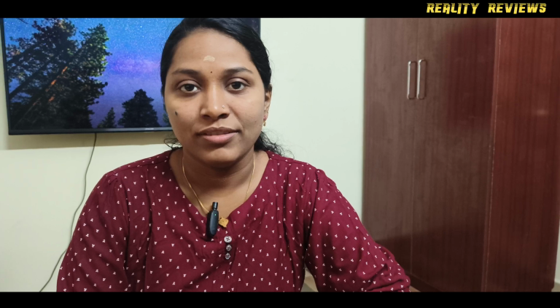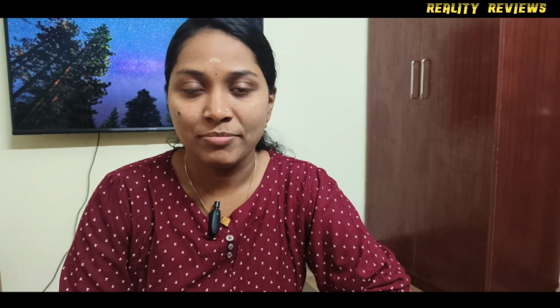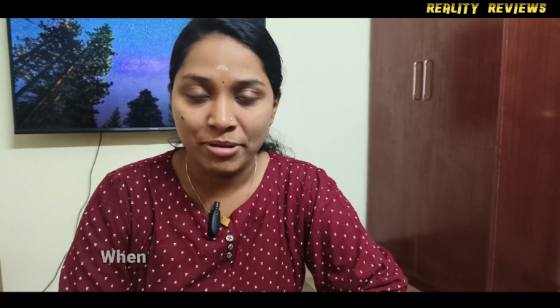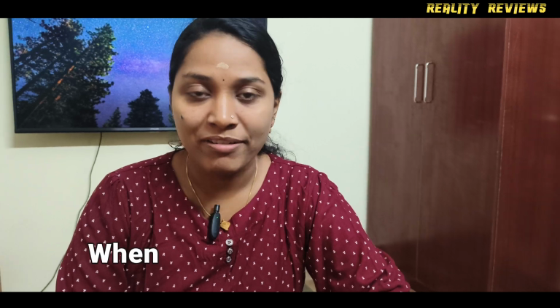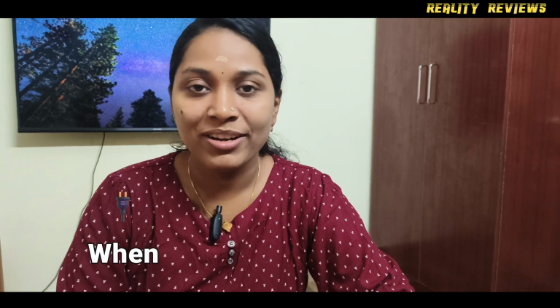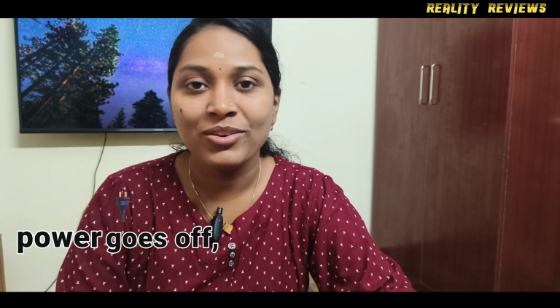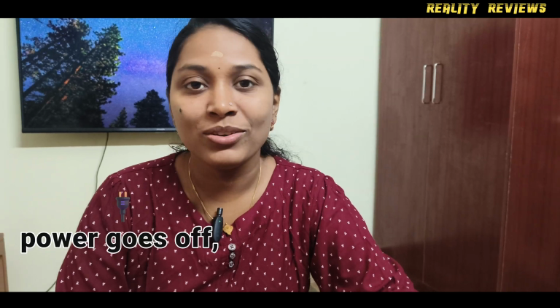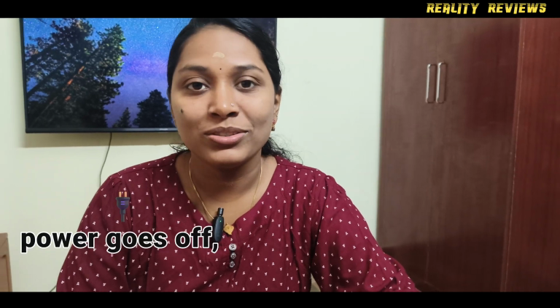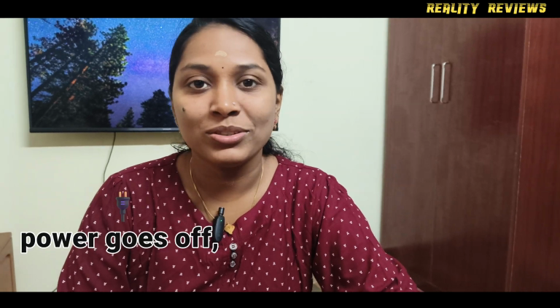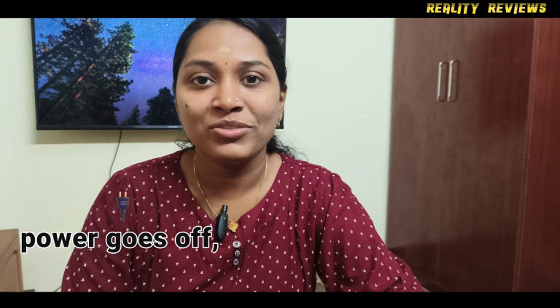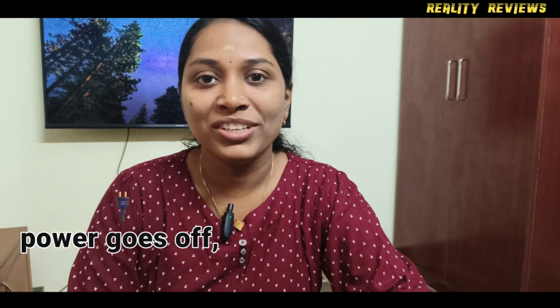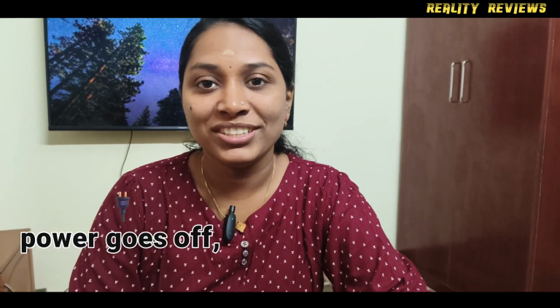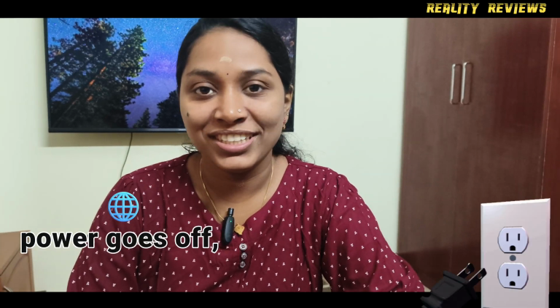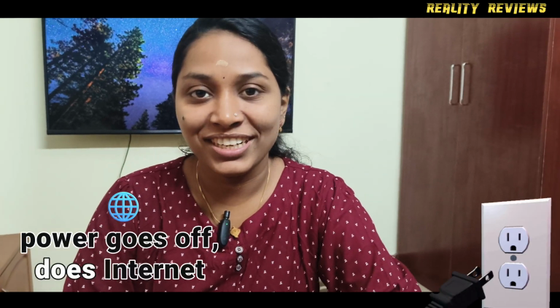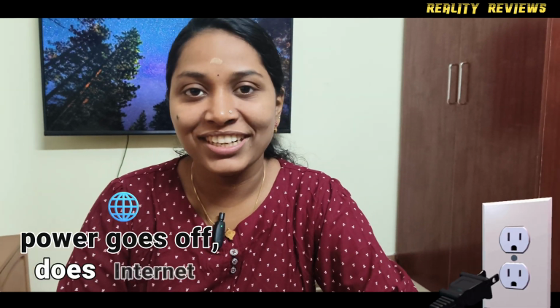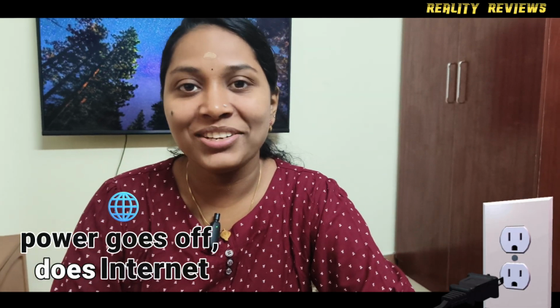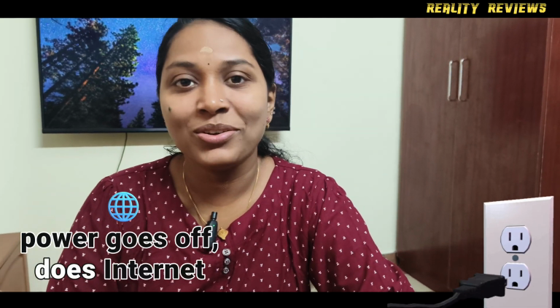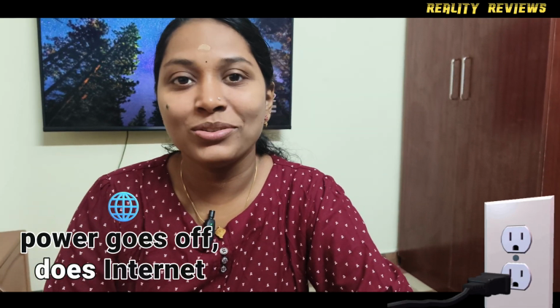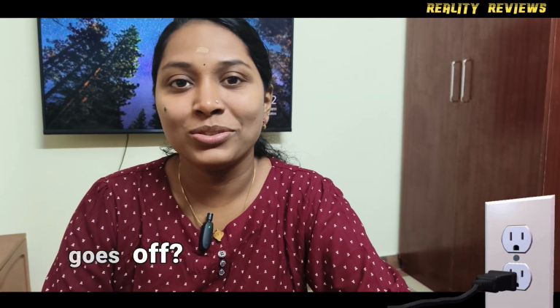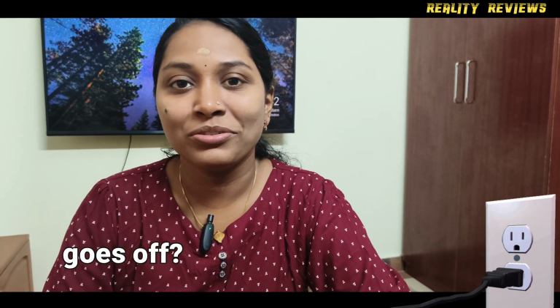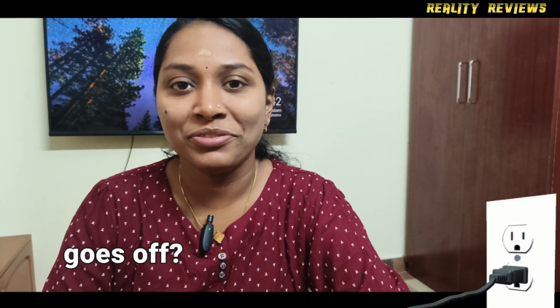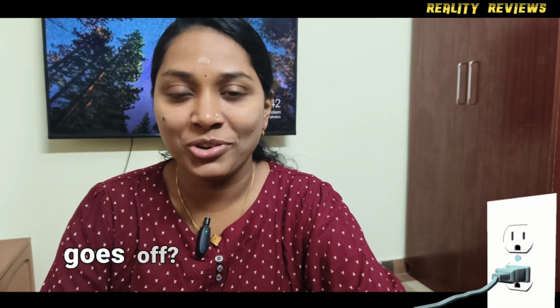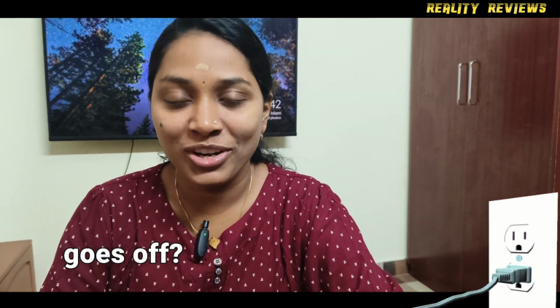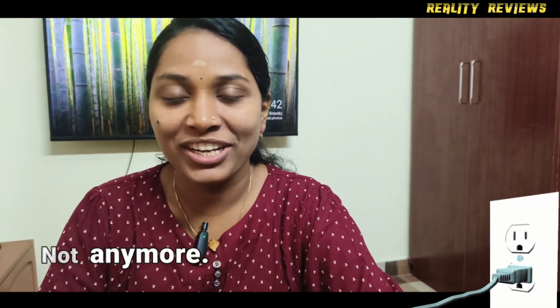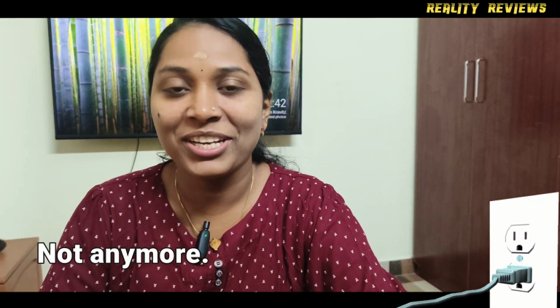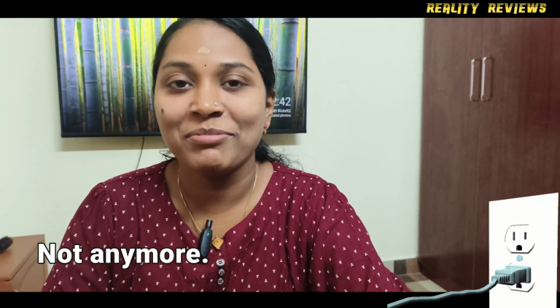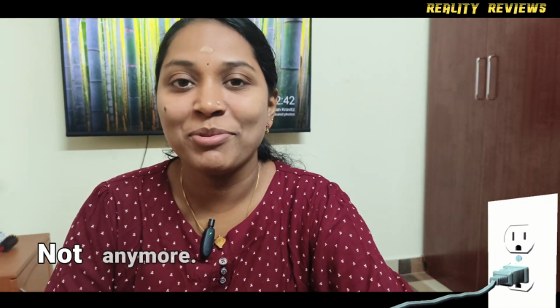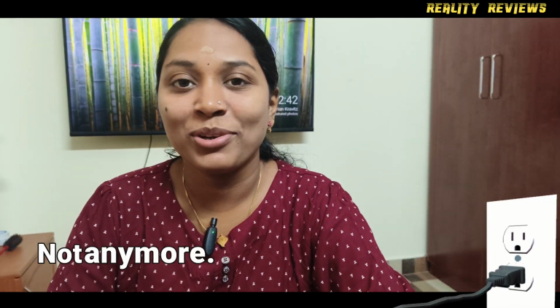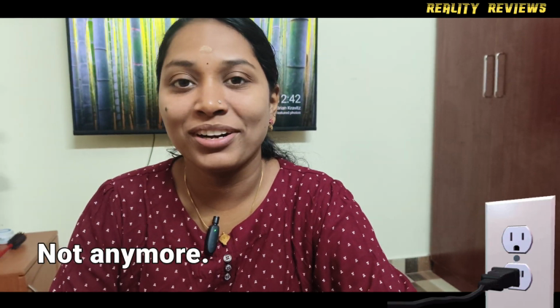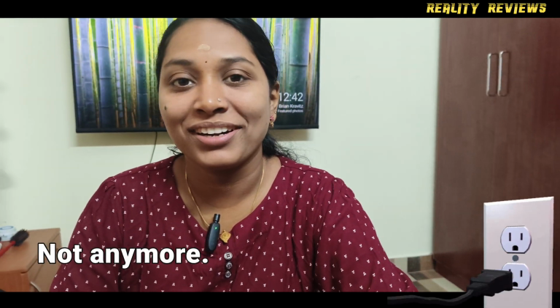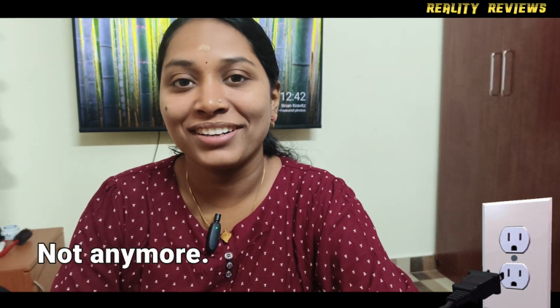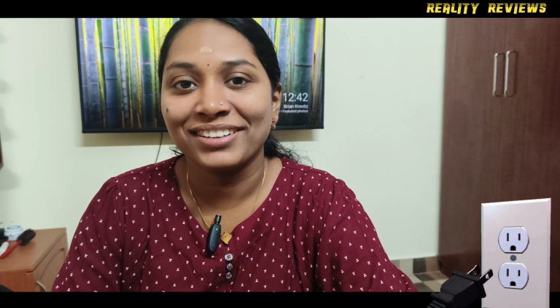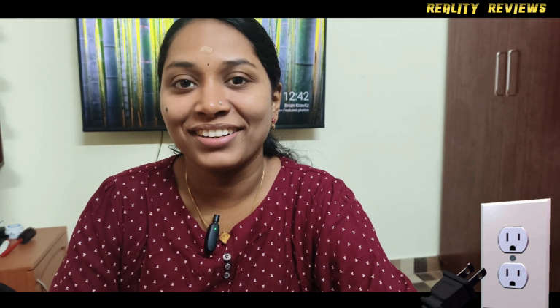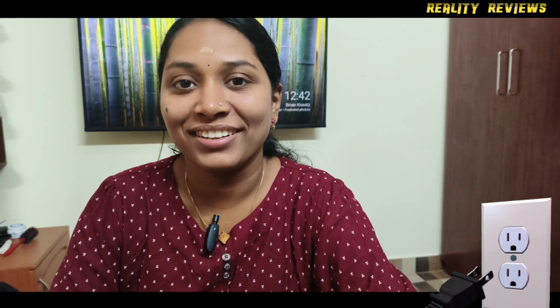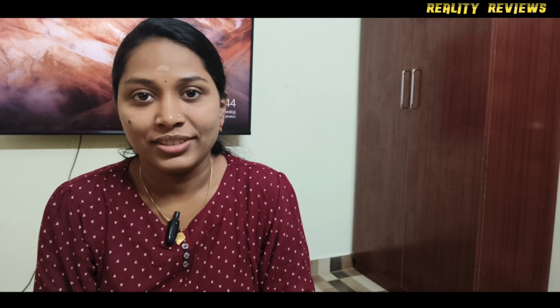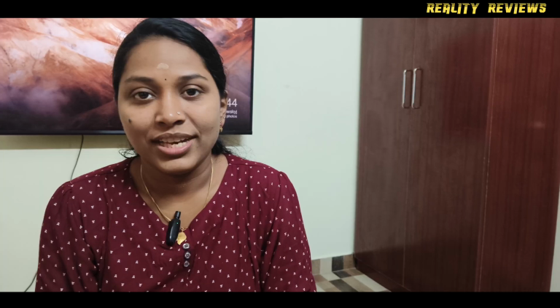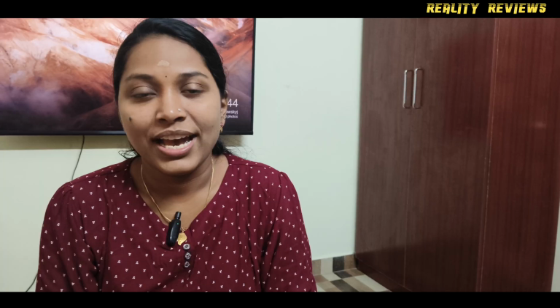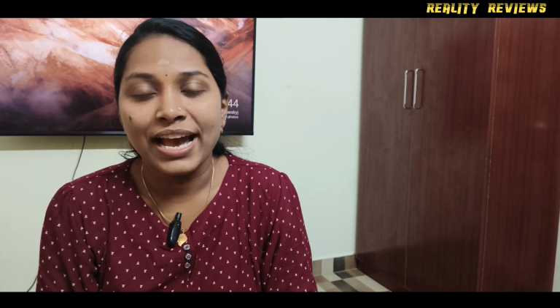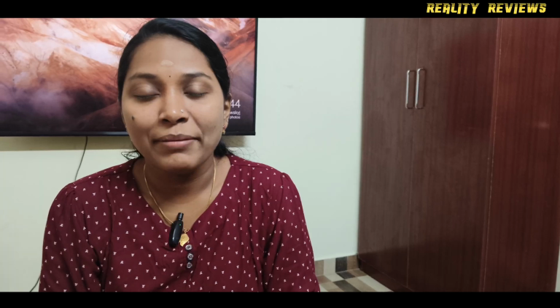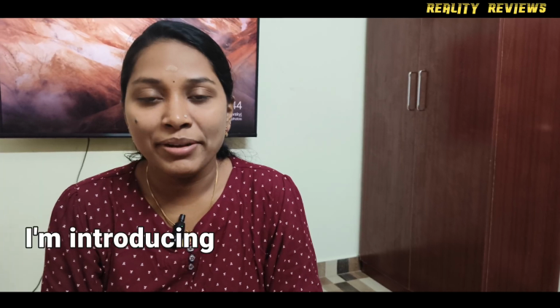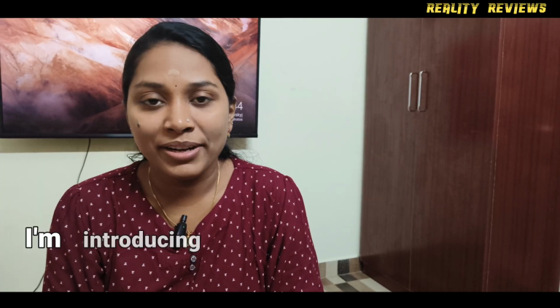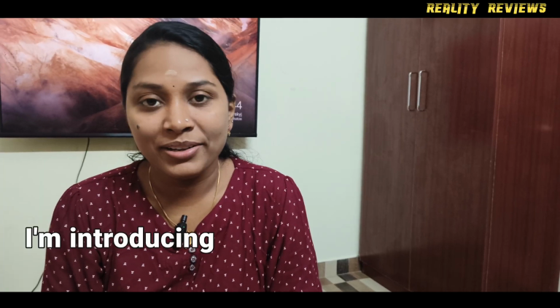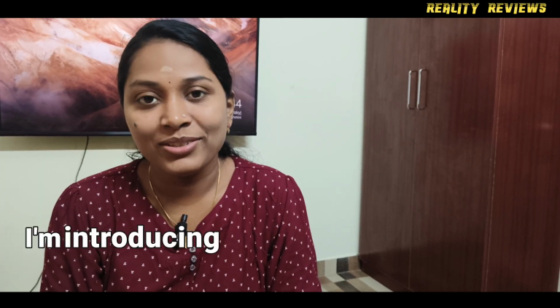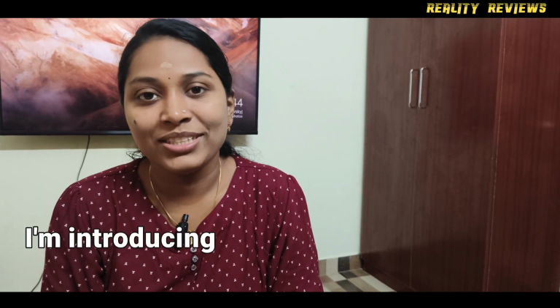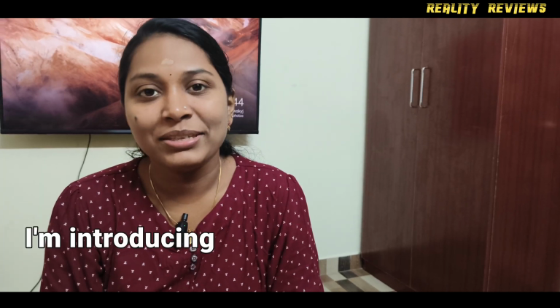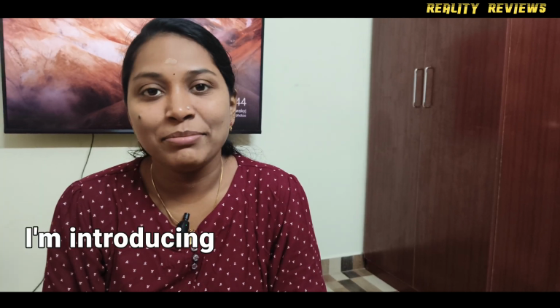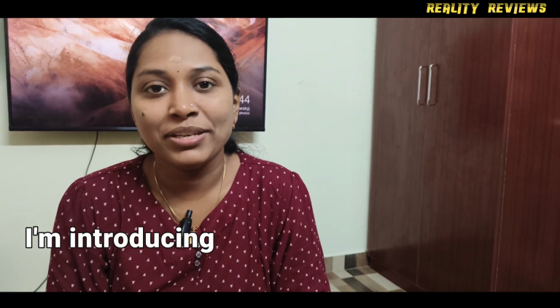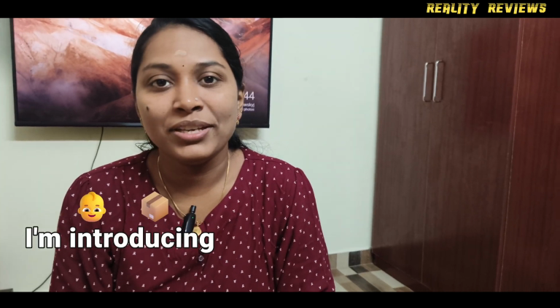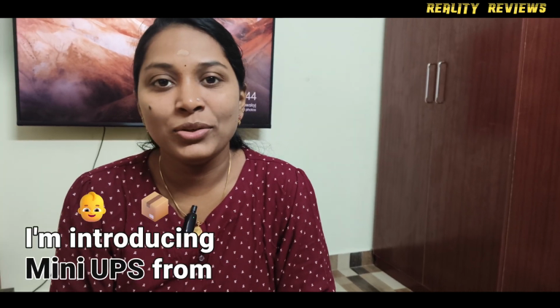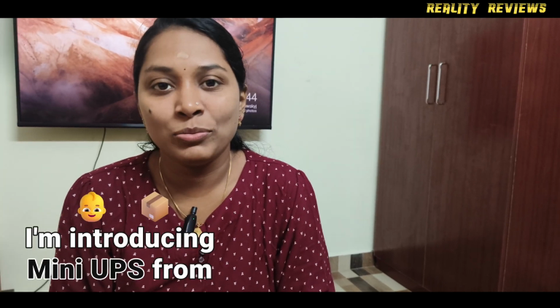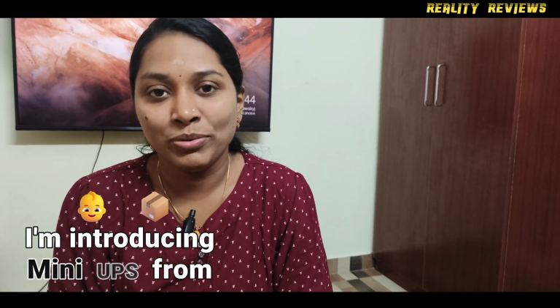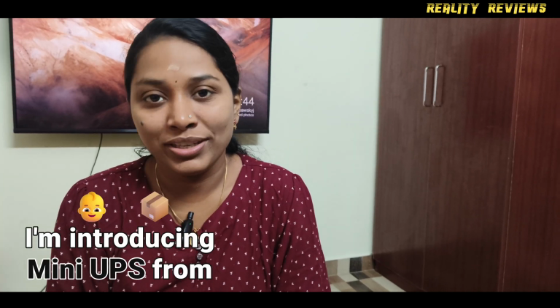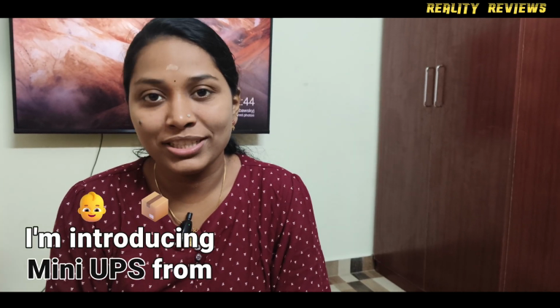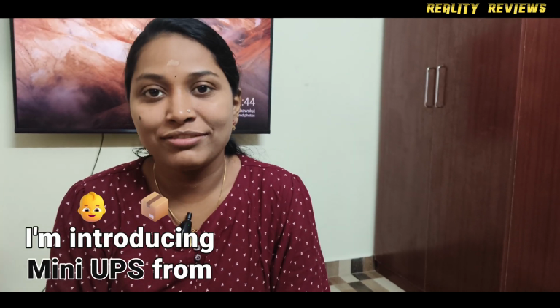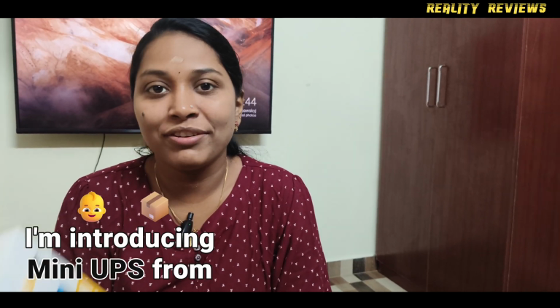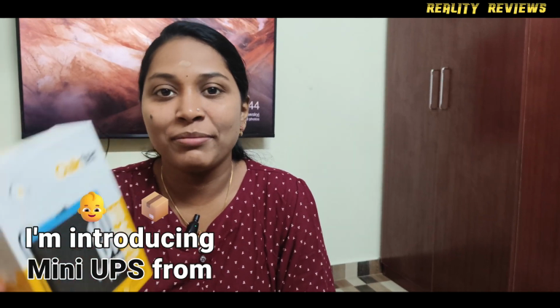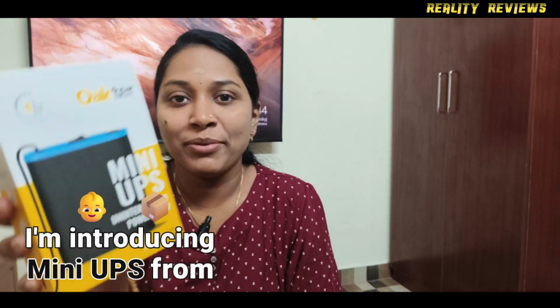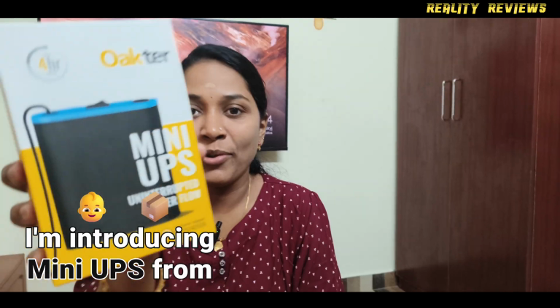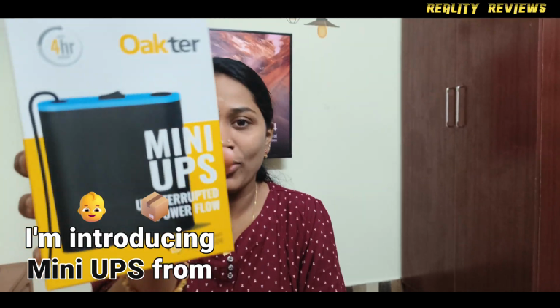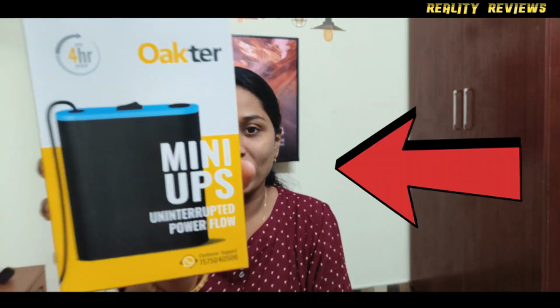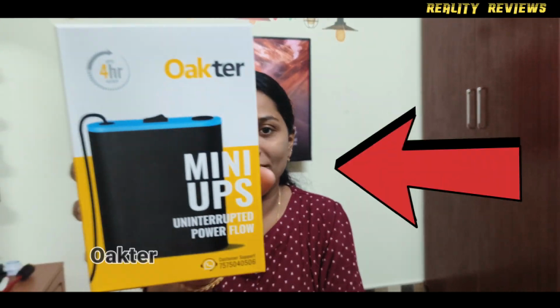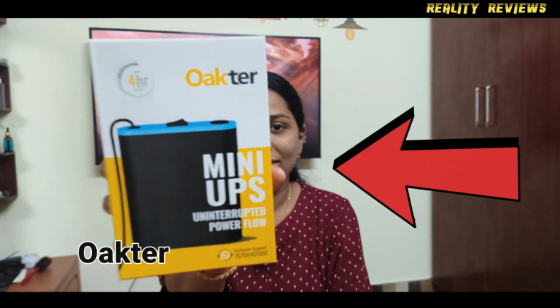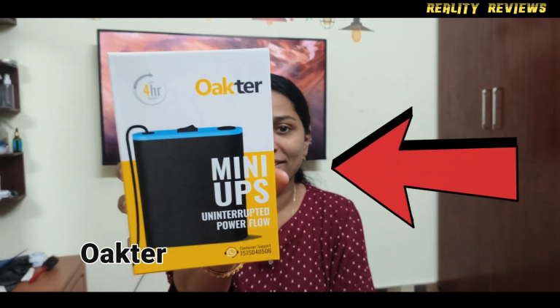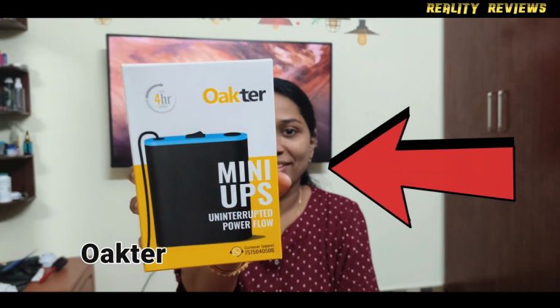When power goes off, the internet goes off — not anymore. I am introducing Mini UPS from Oktar.